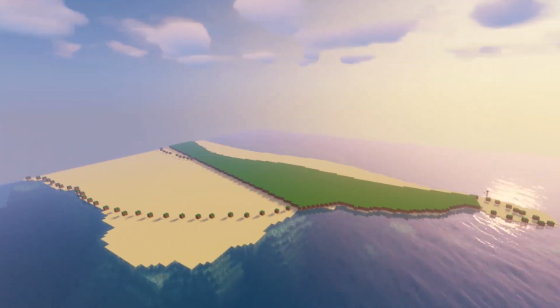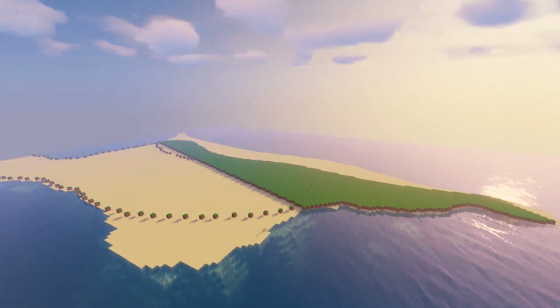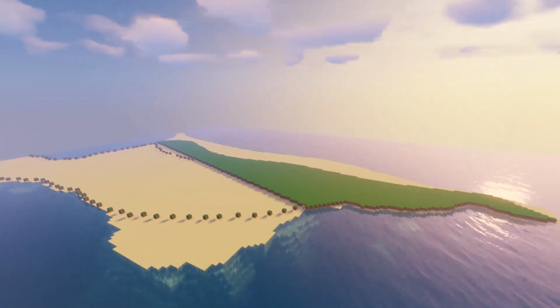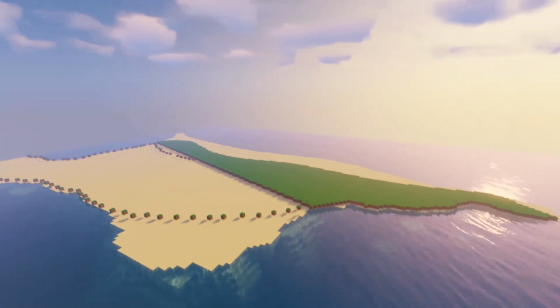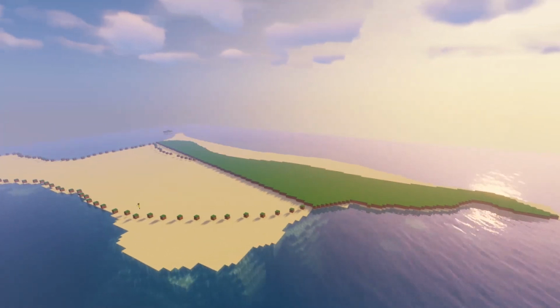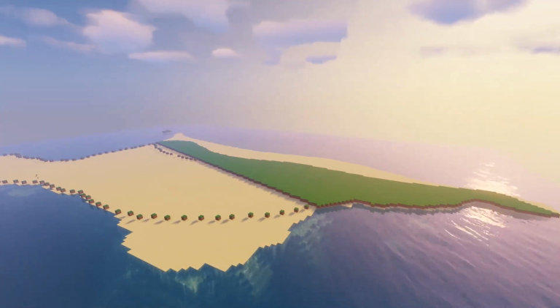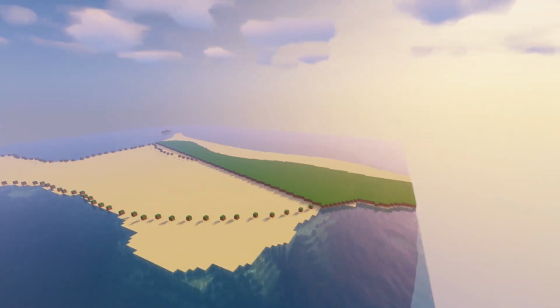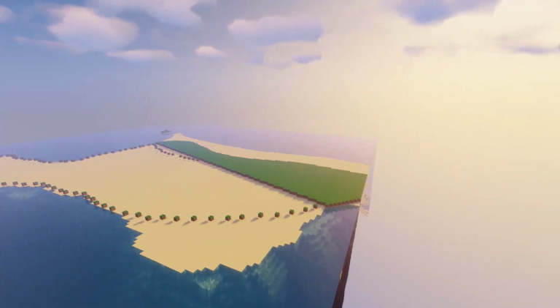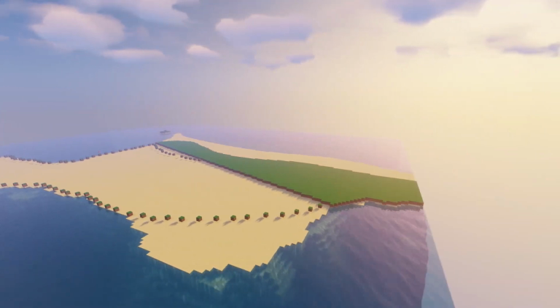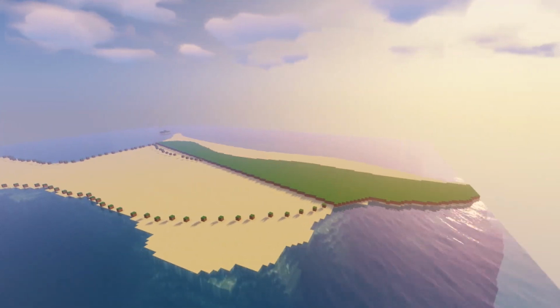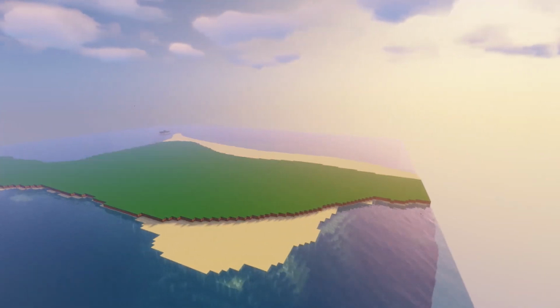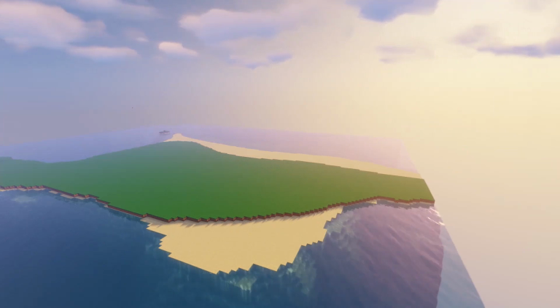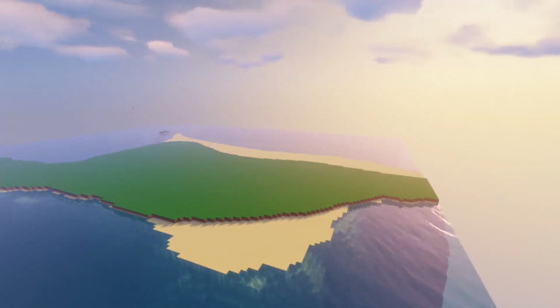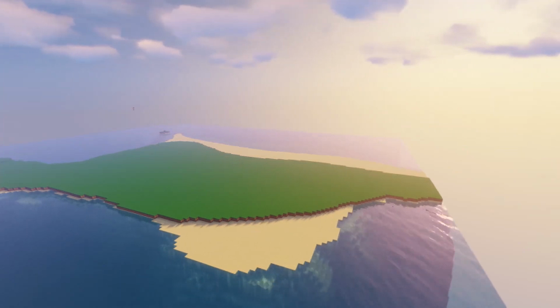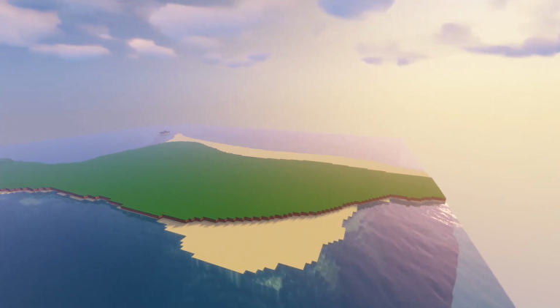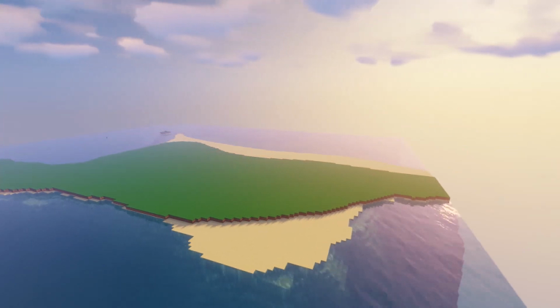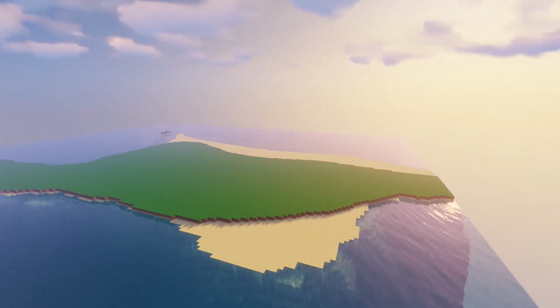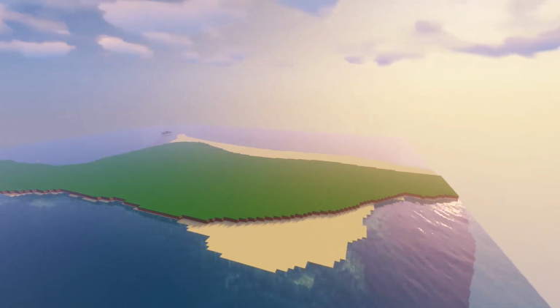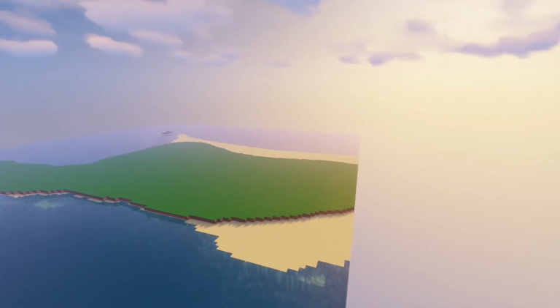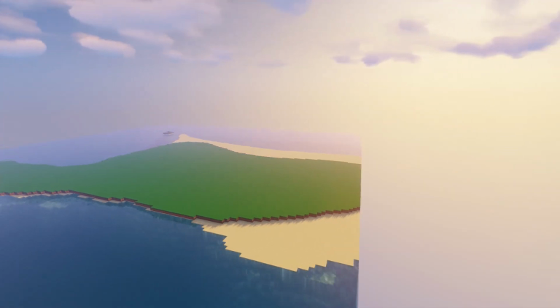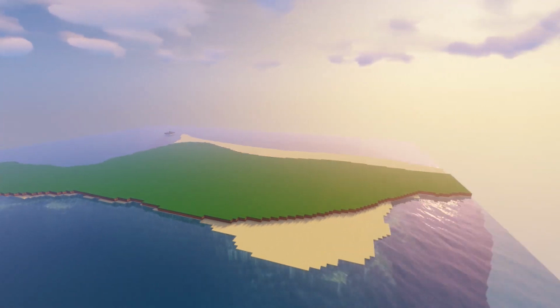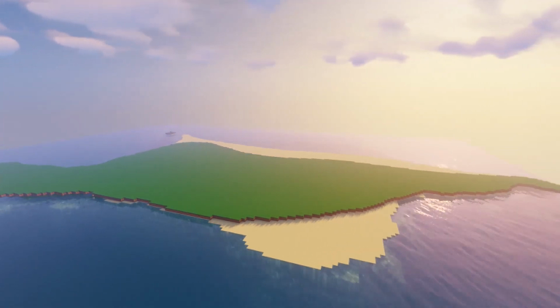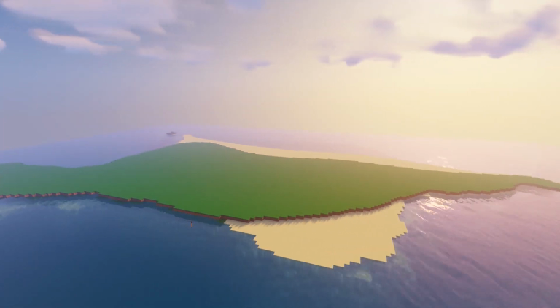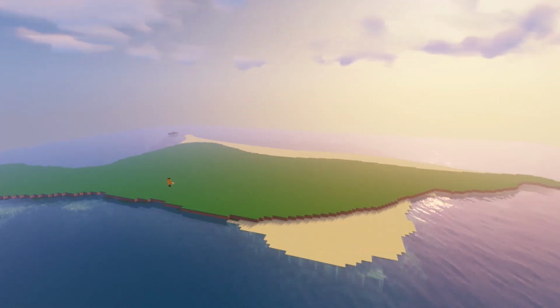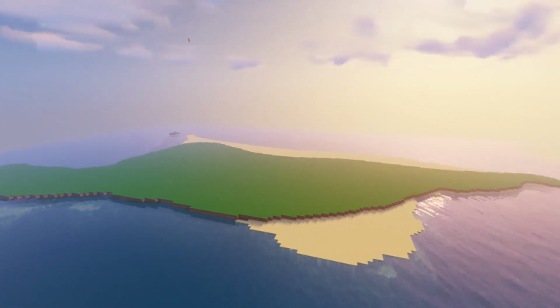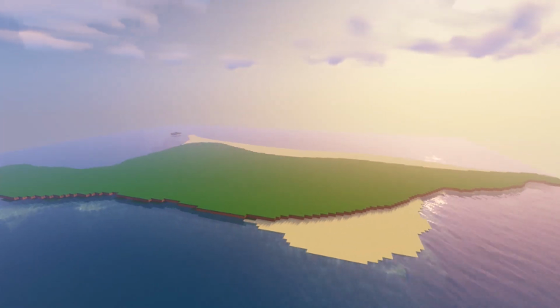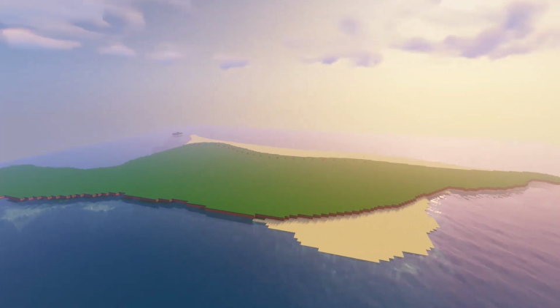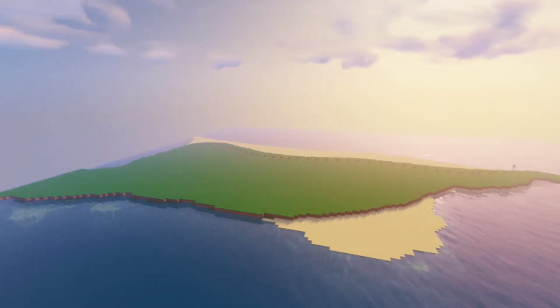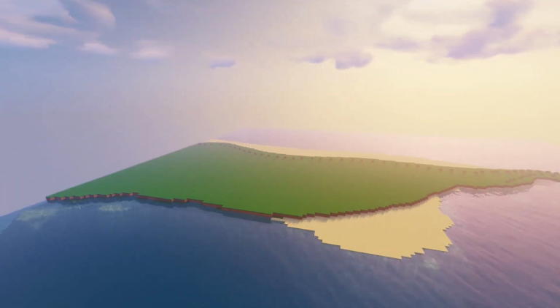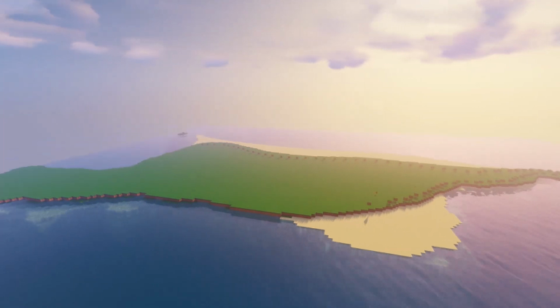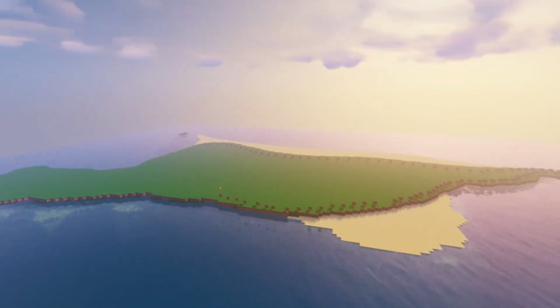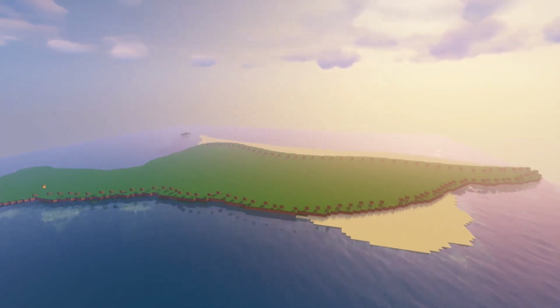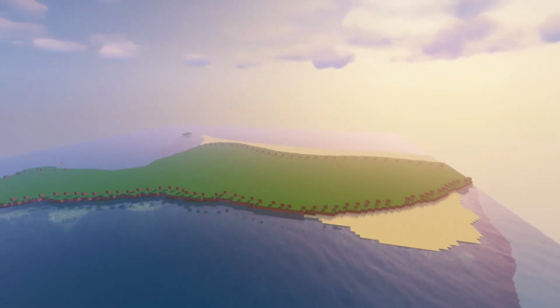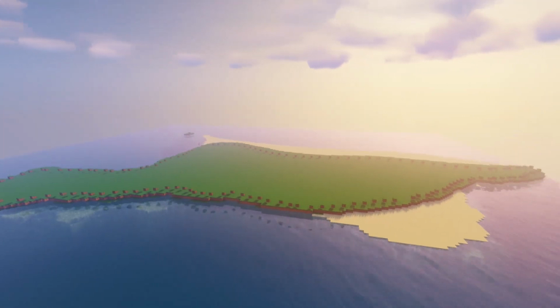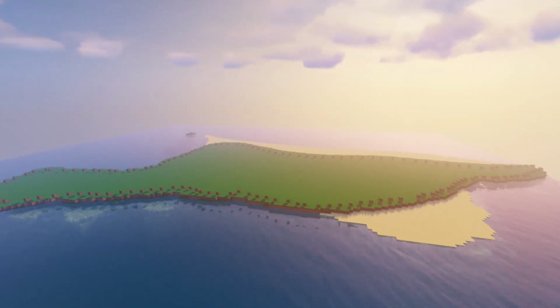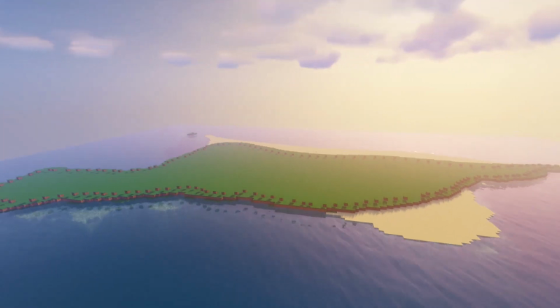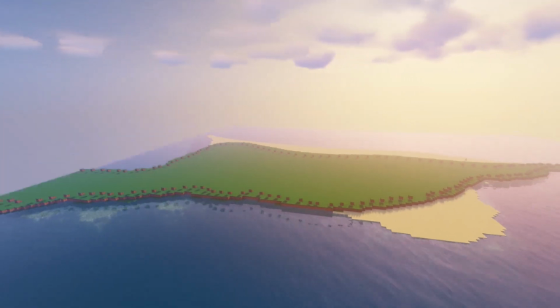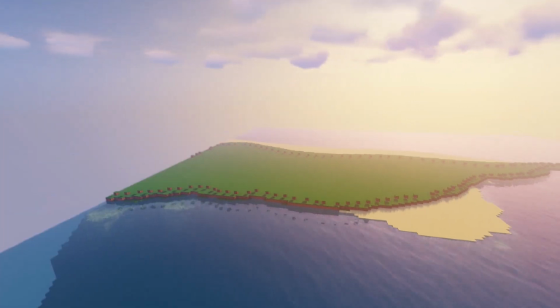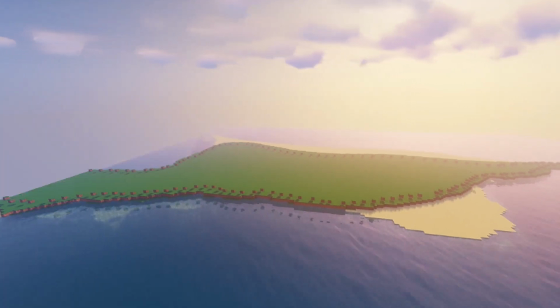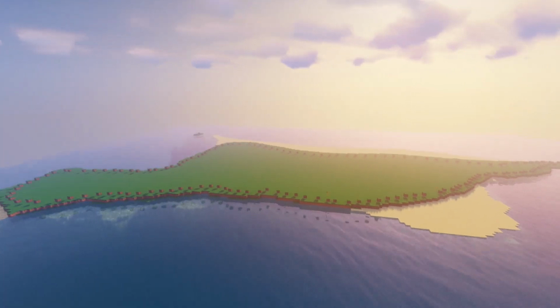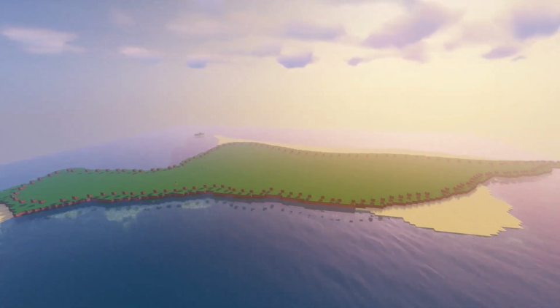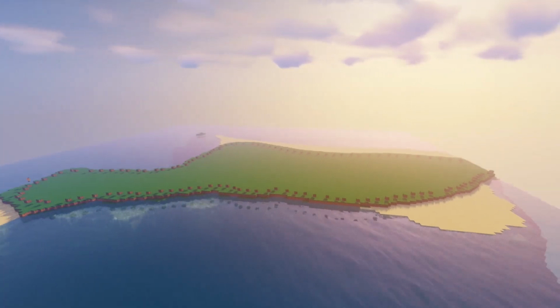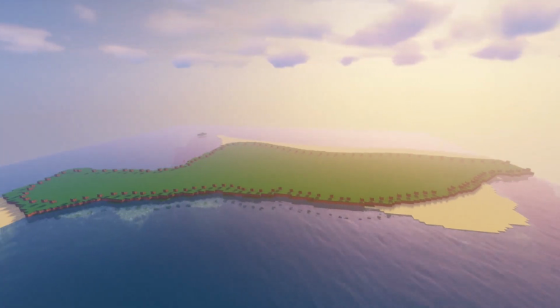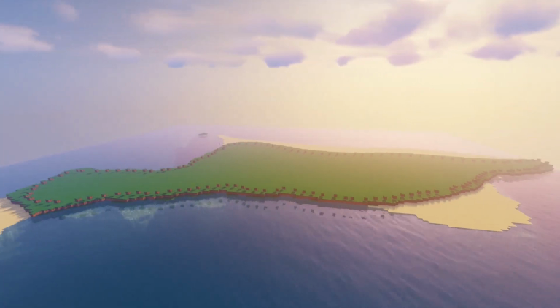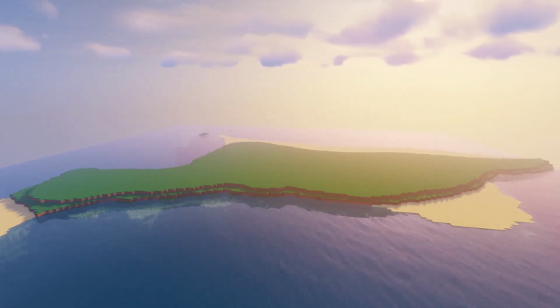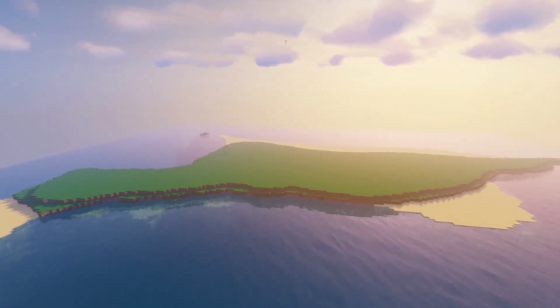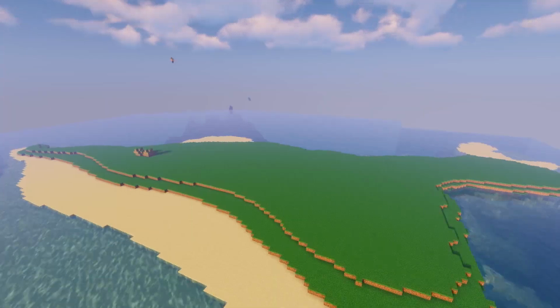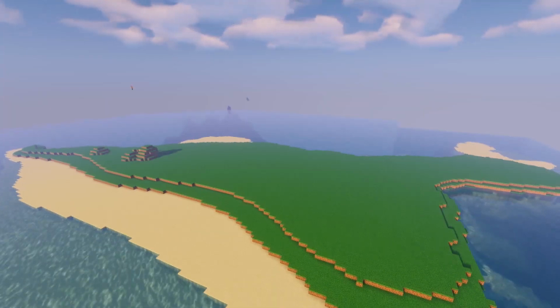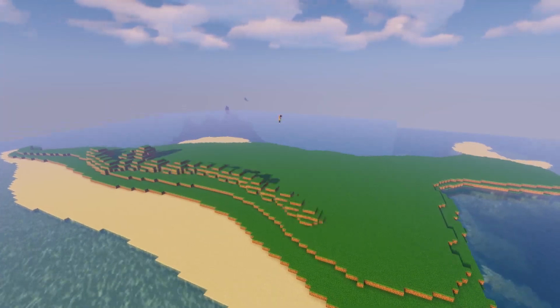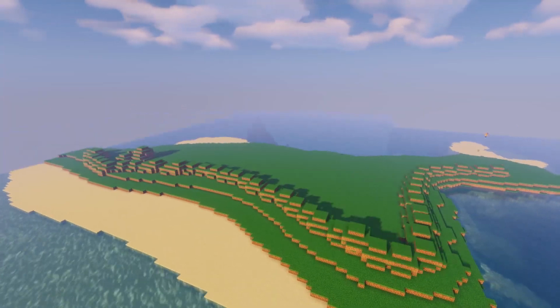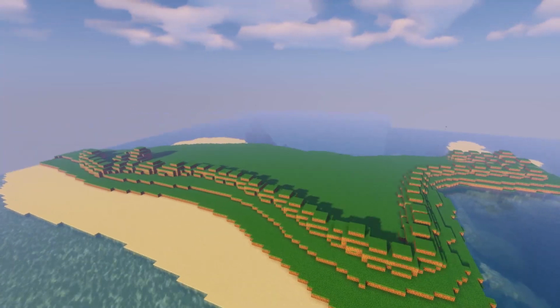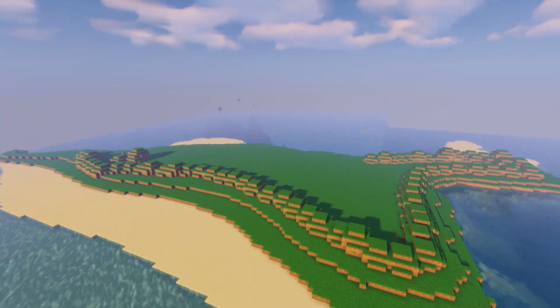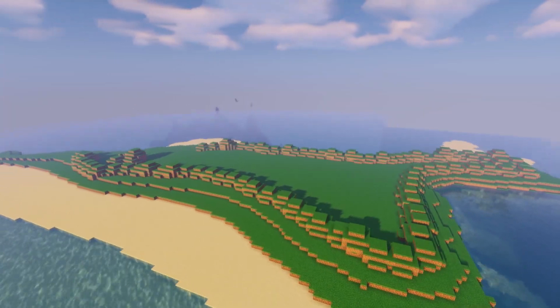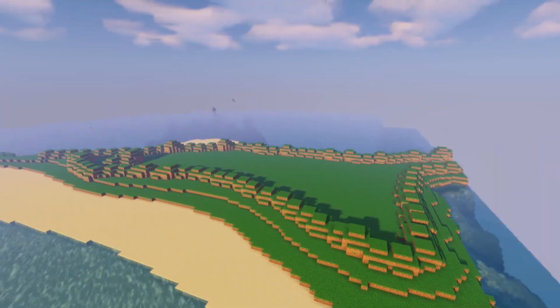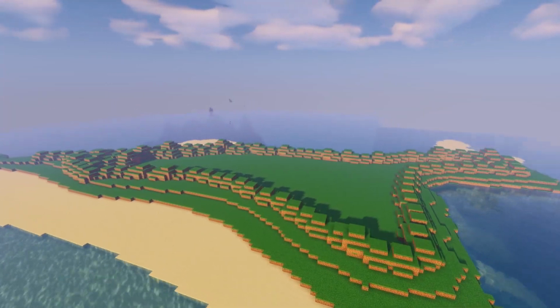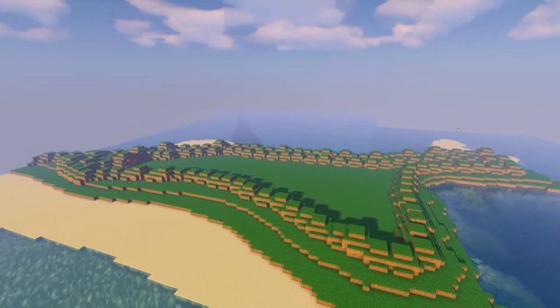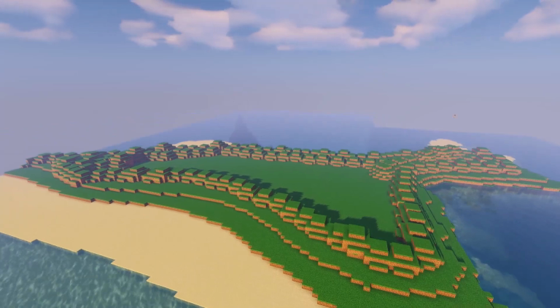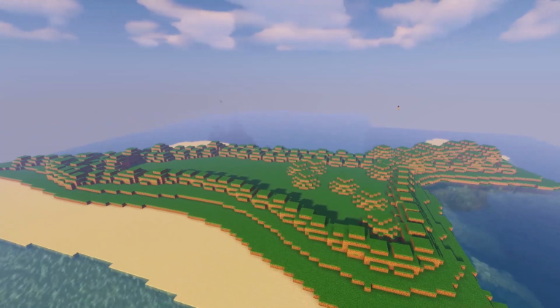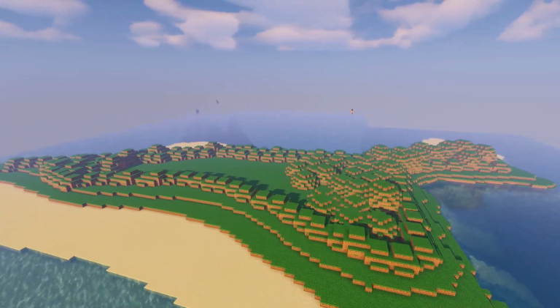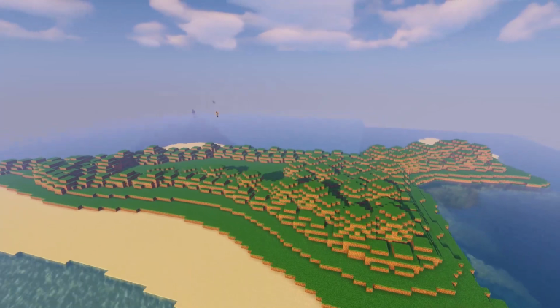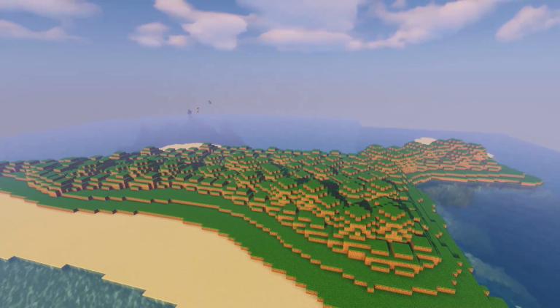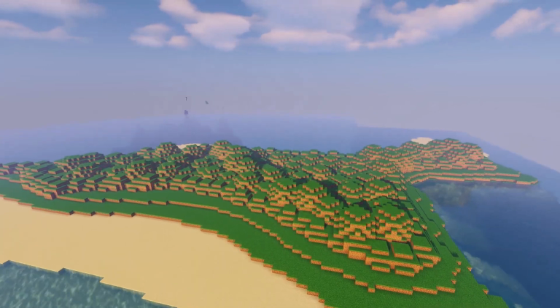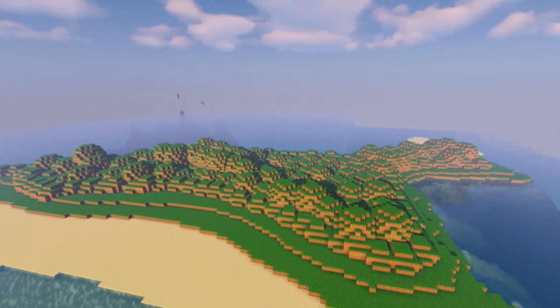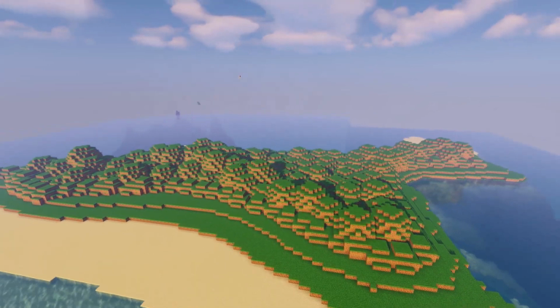The second island was a lot bigger — again the terrain footage corrupted. I made sure there was a long beach that would face the cruise ship.